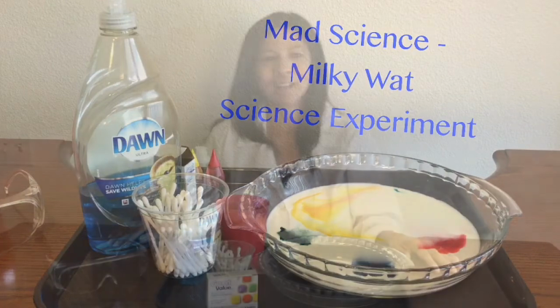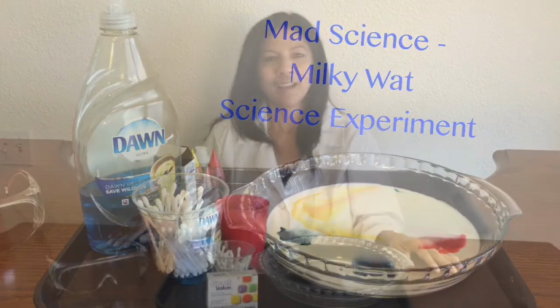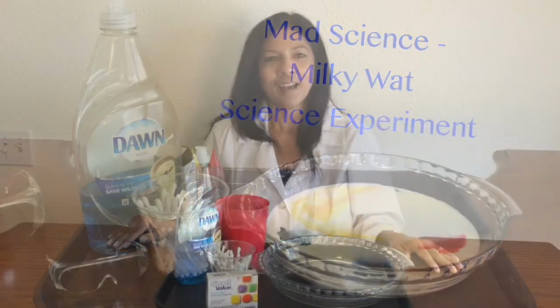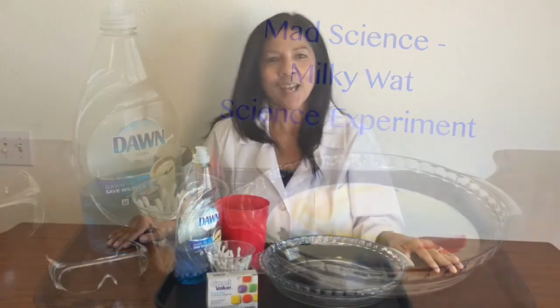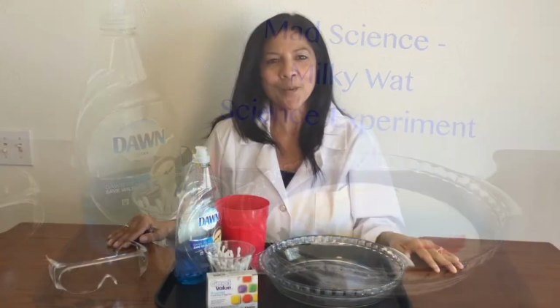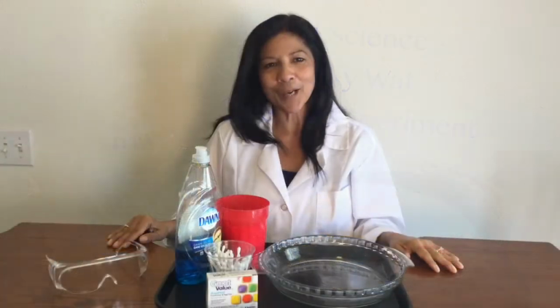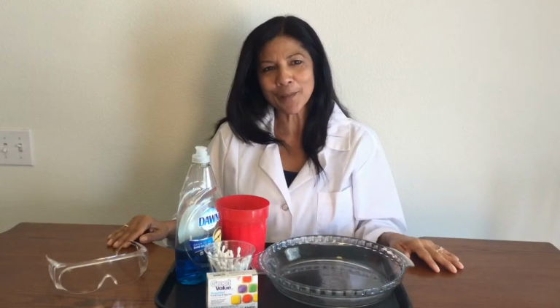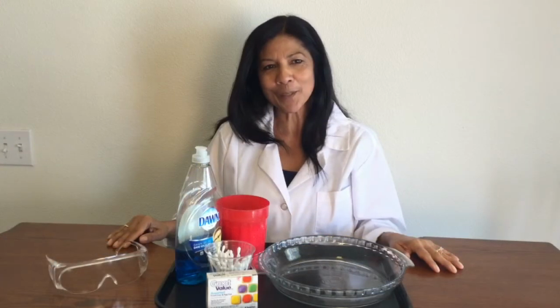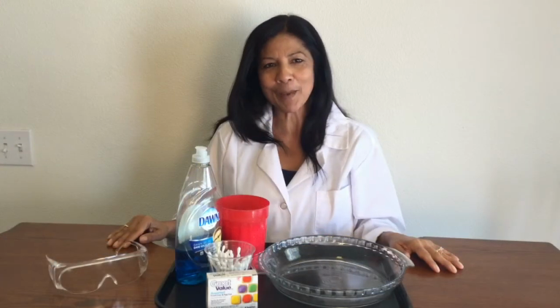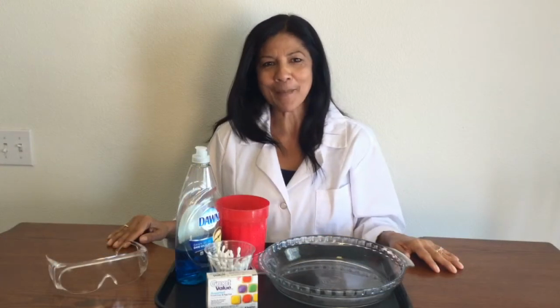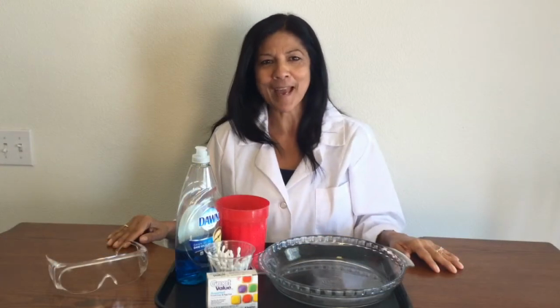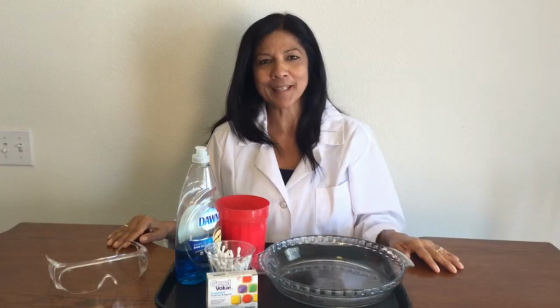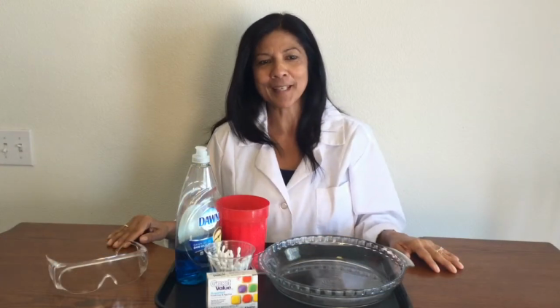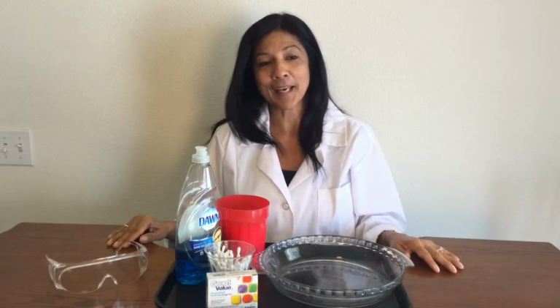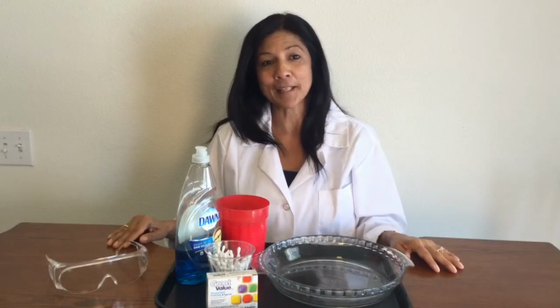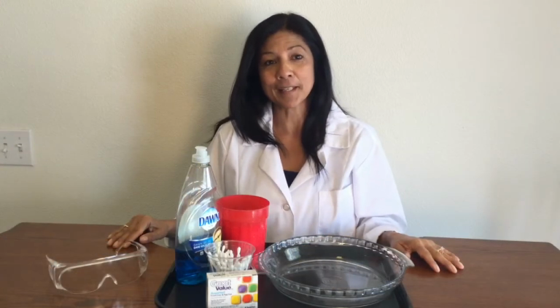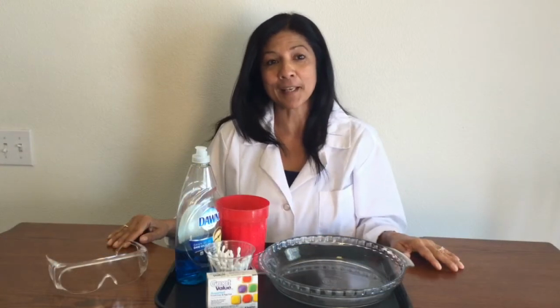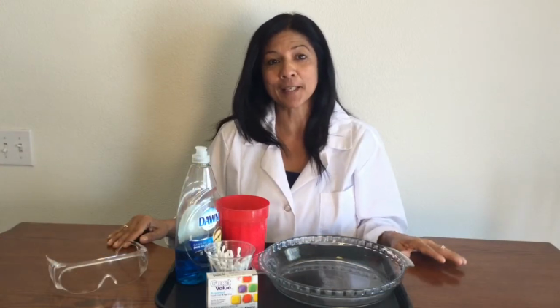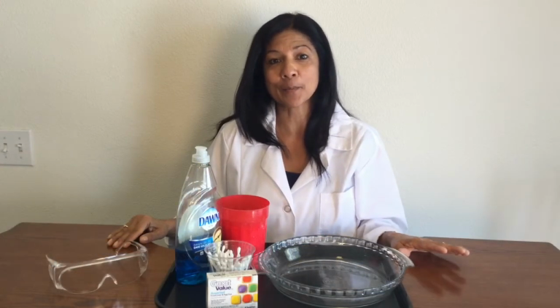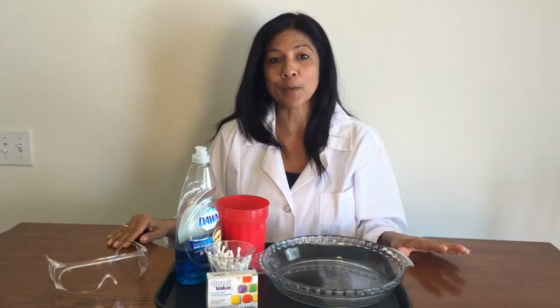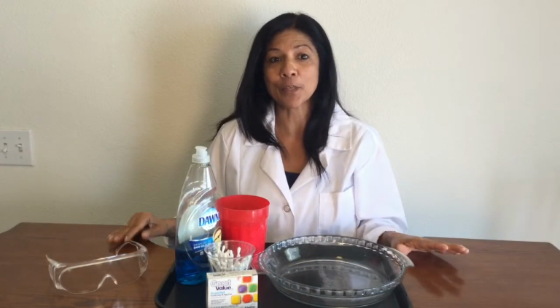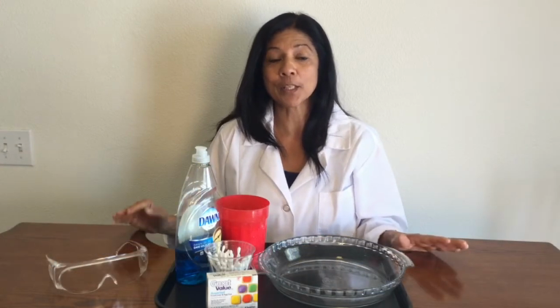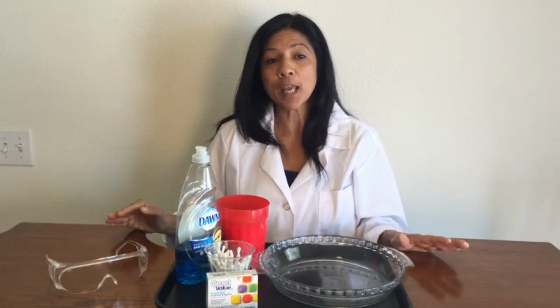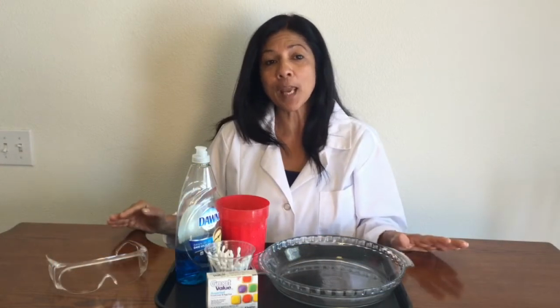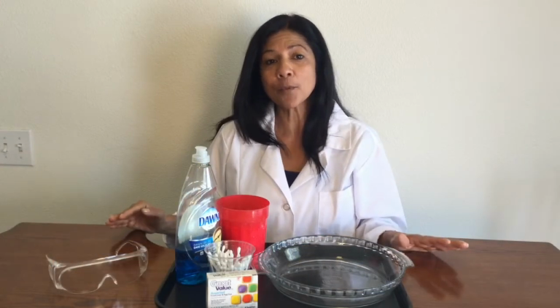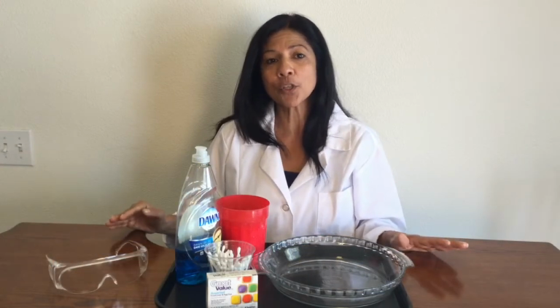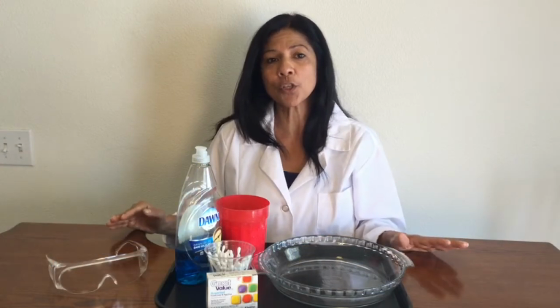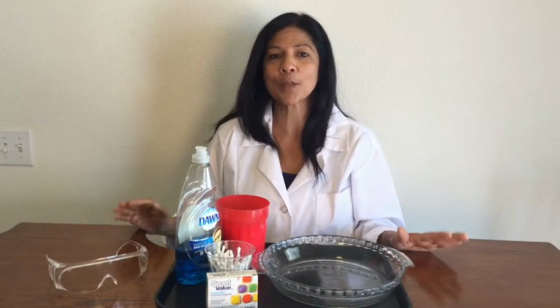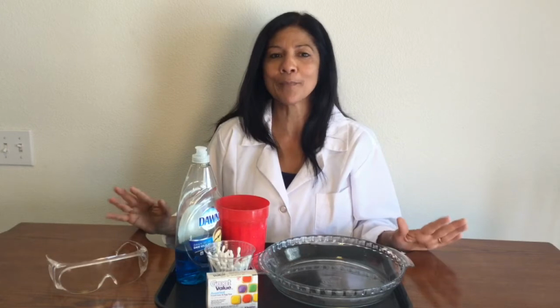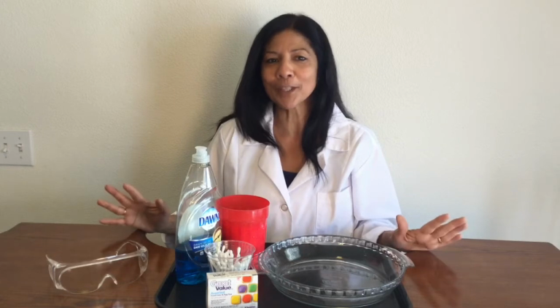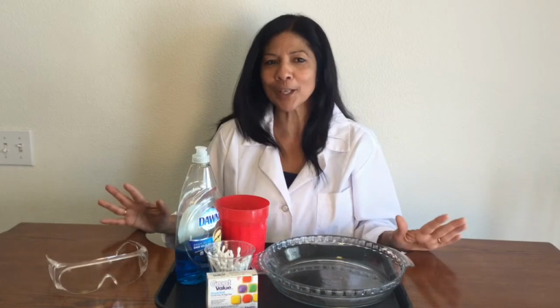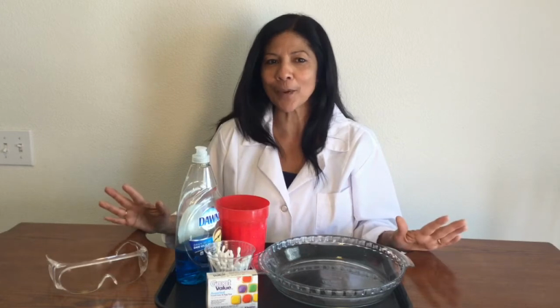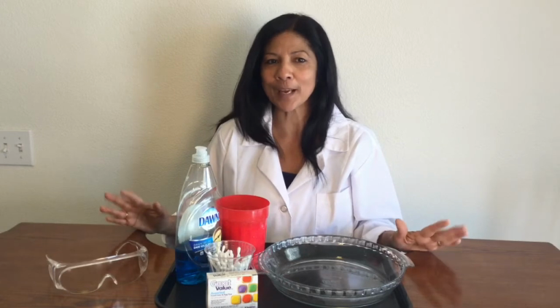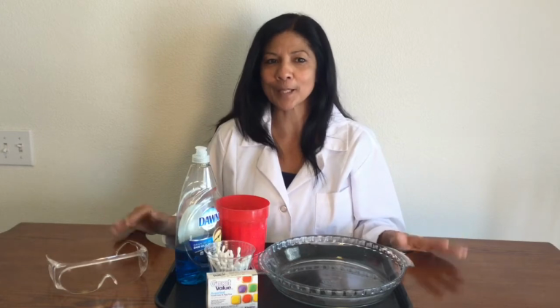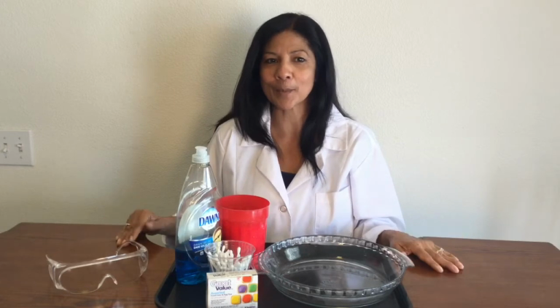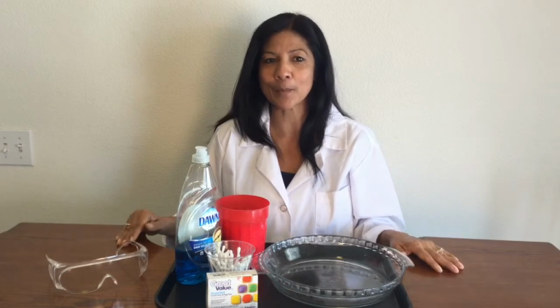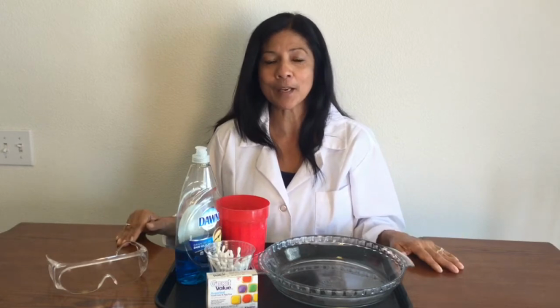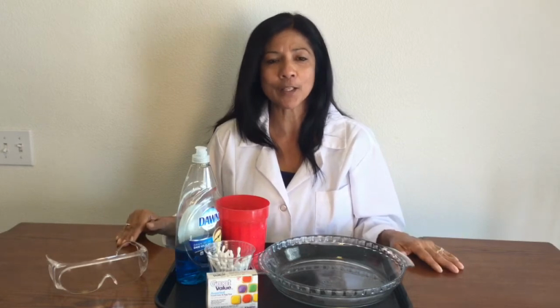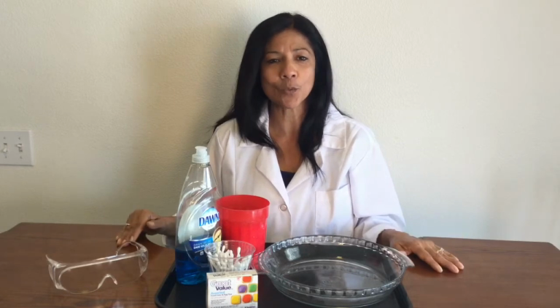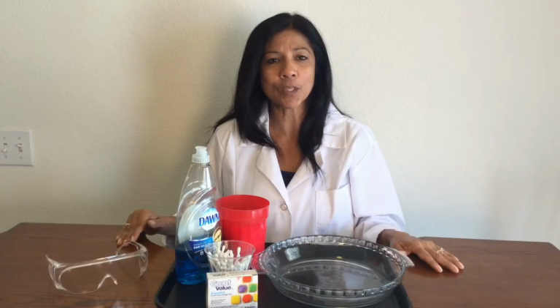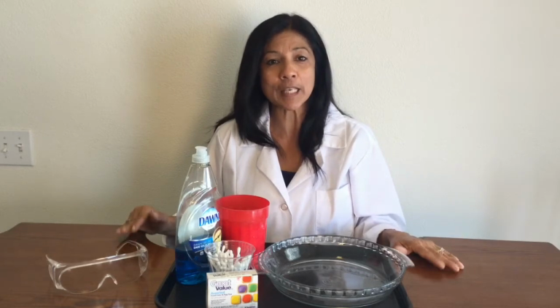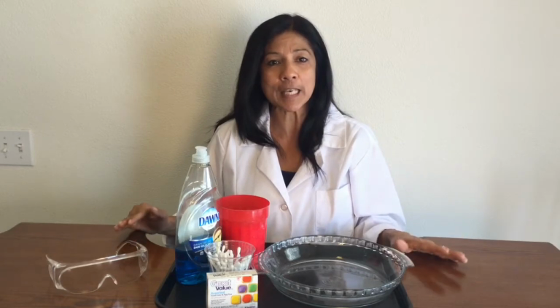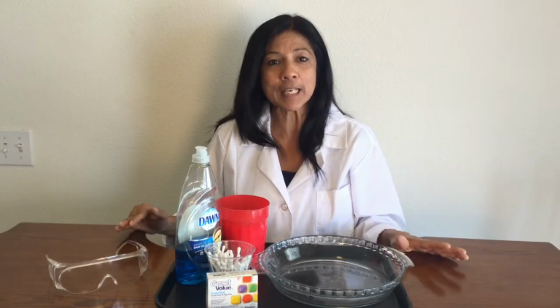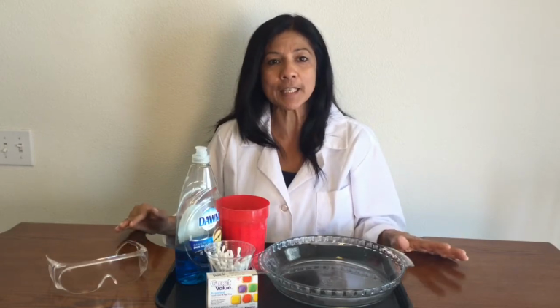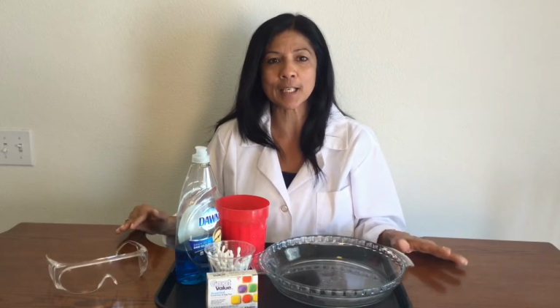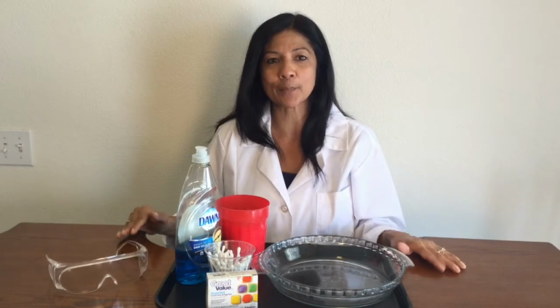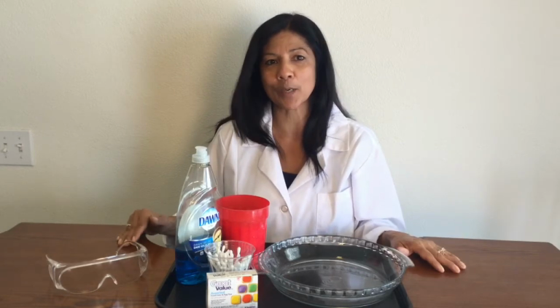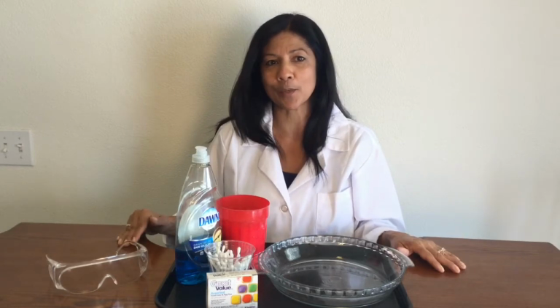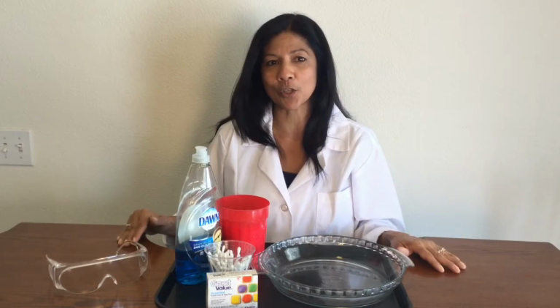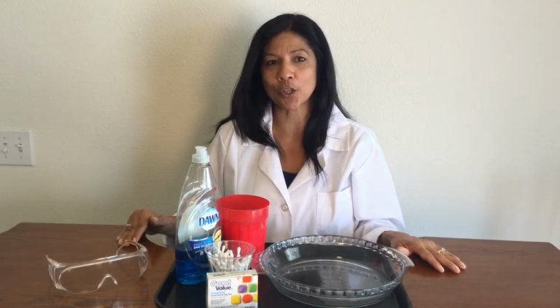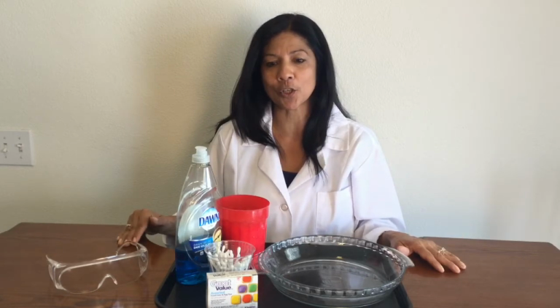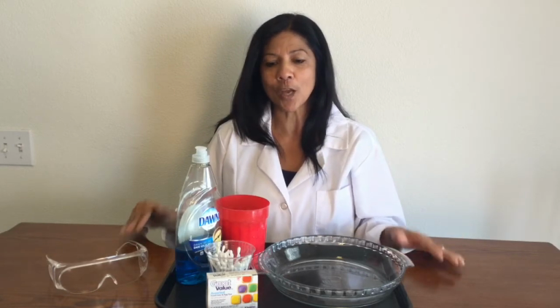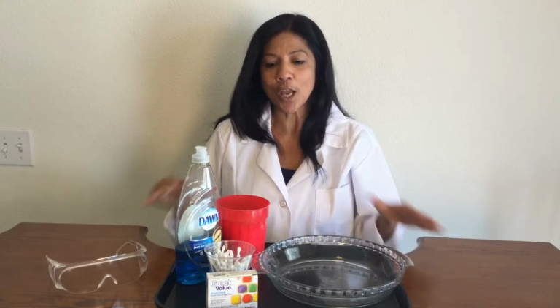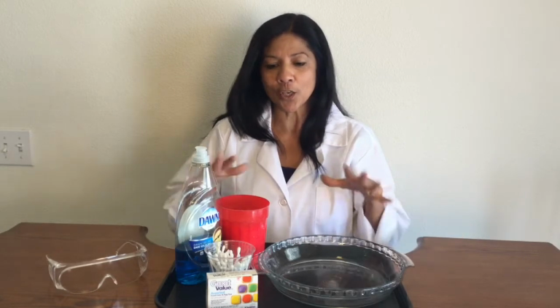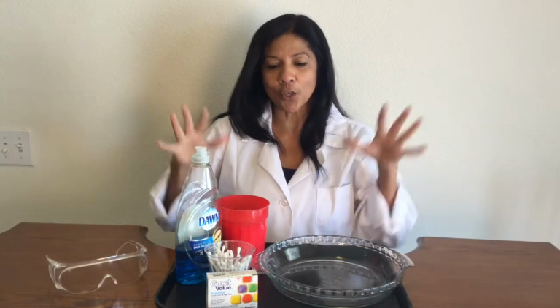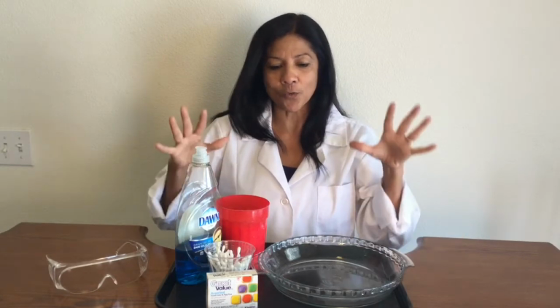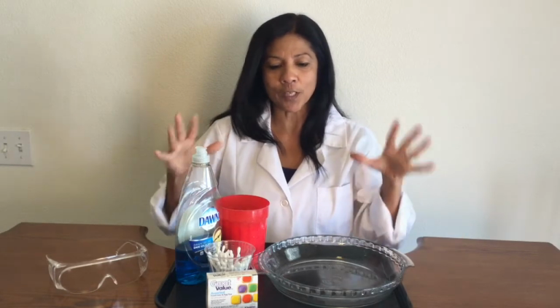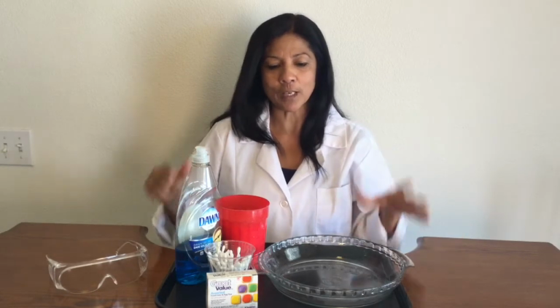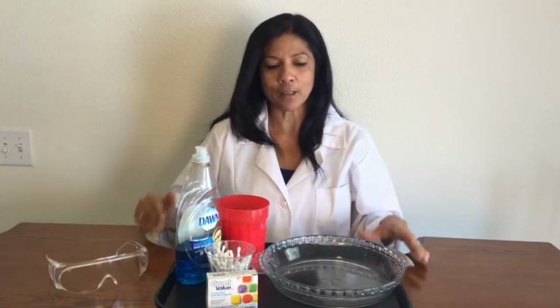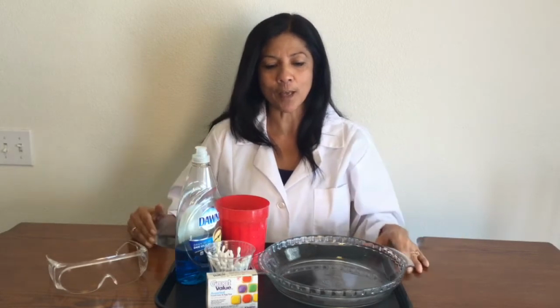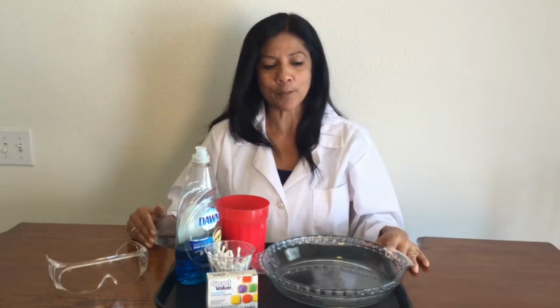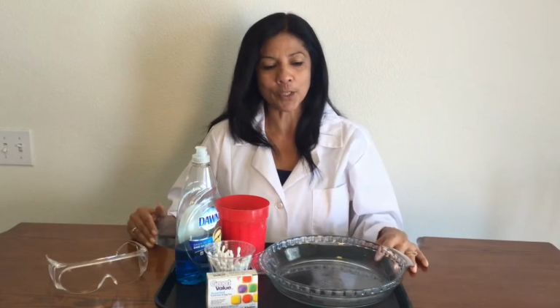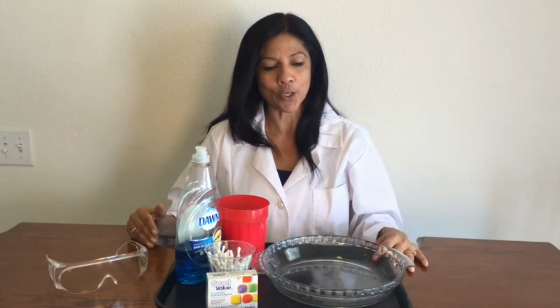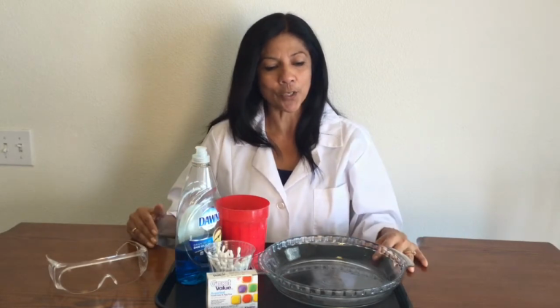Hi, welcome to my mad science experiment. Today I'm going to do the Milky Way experiment. It's a really easy experiment to do. You don't need a lot of materials.